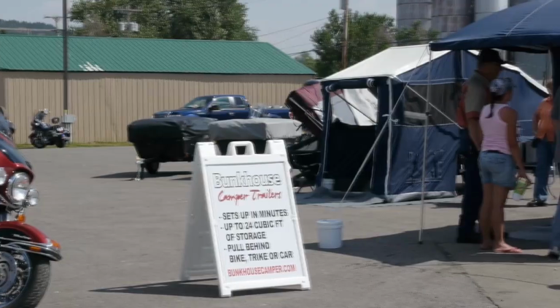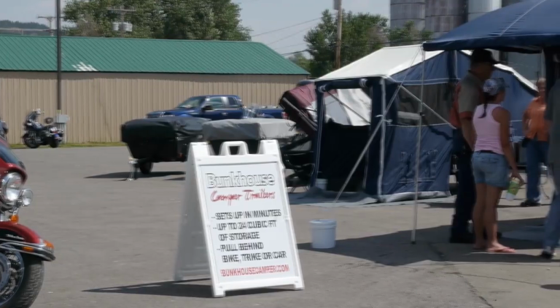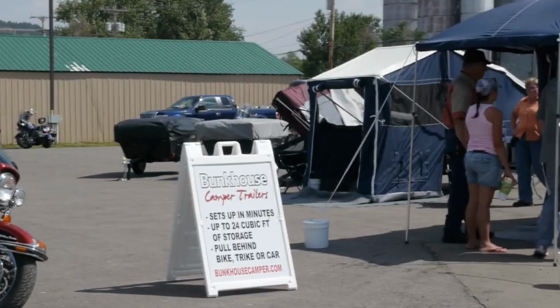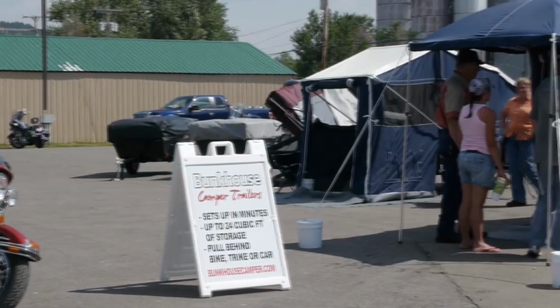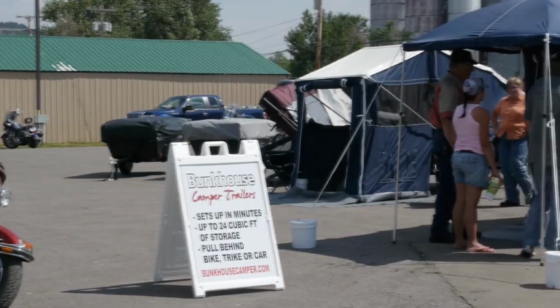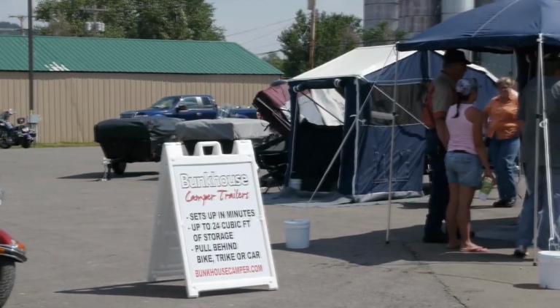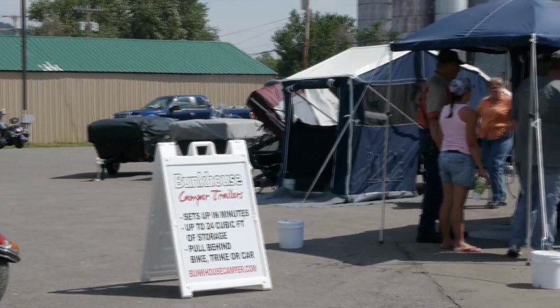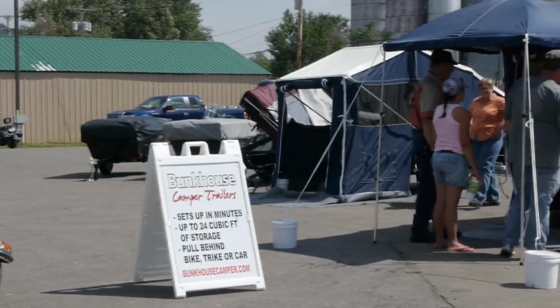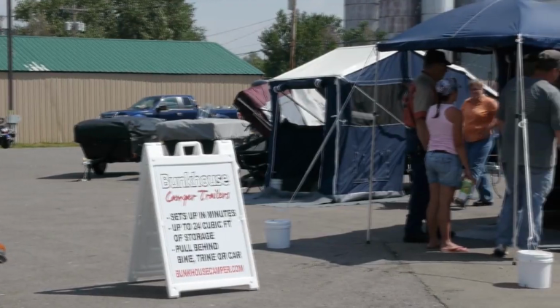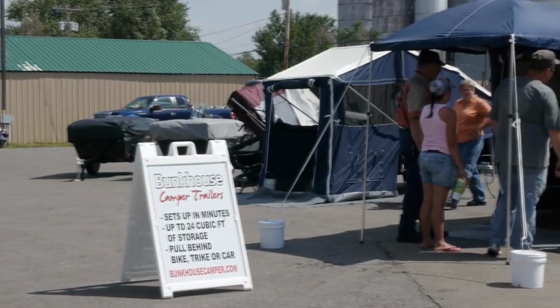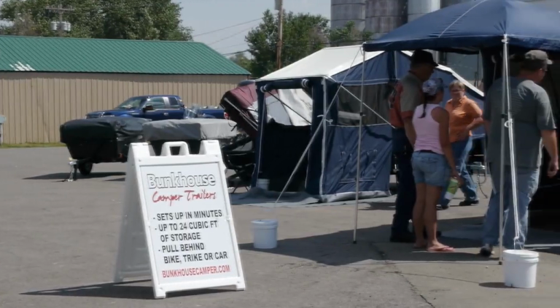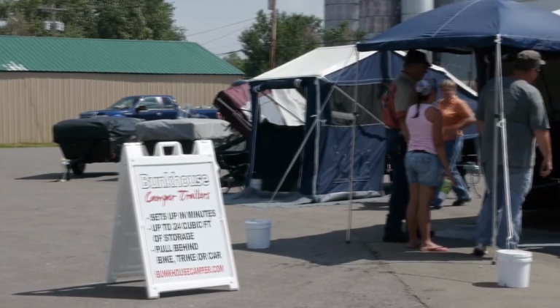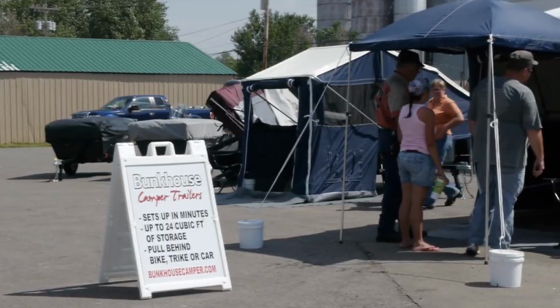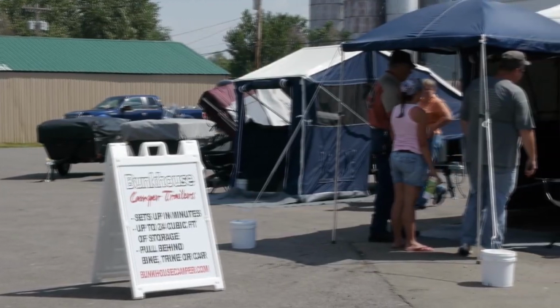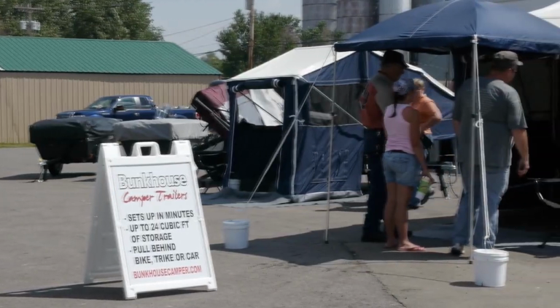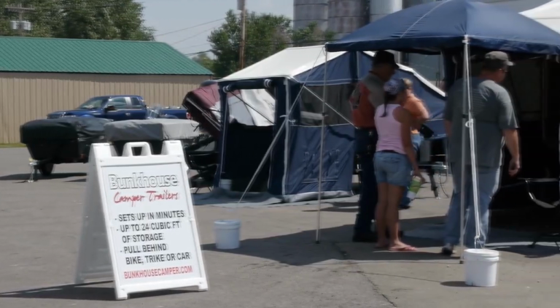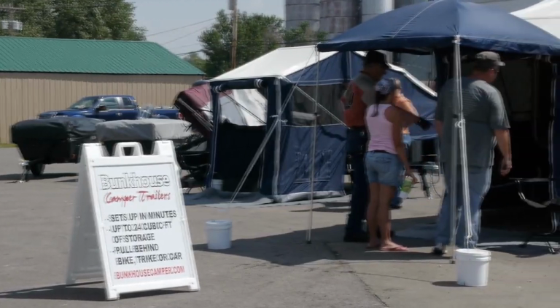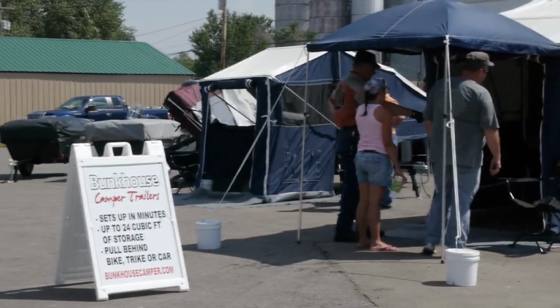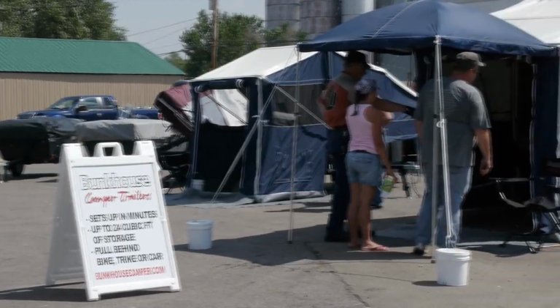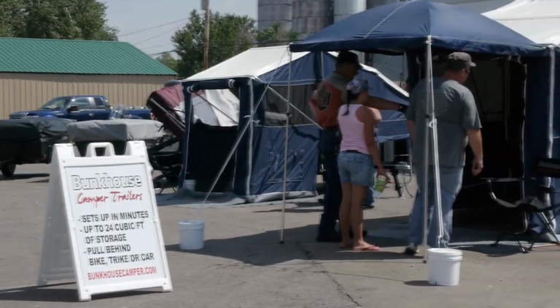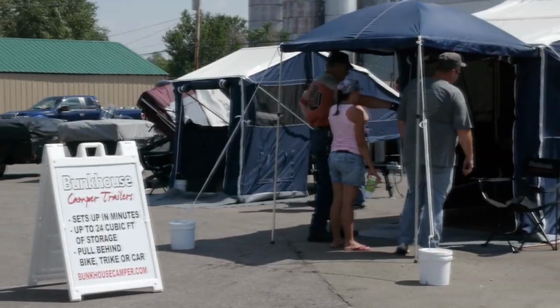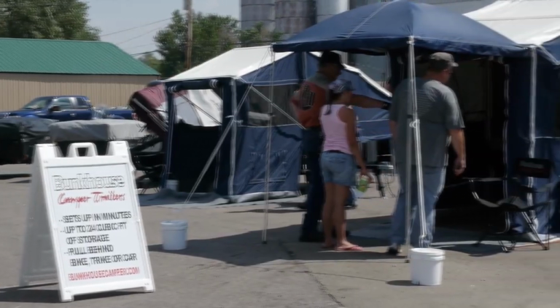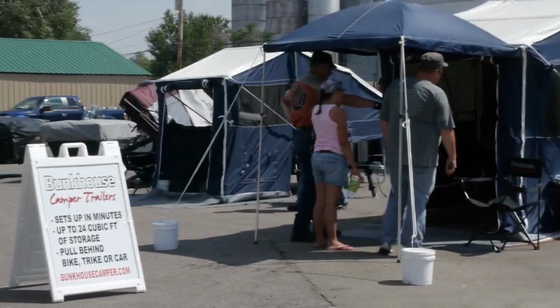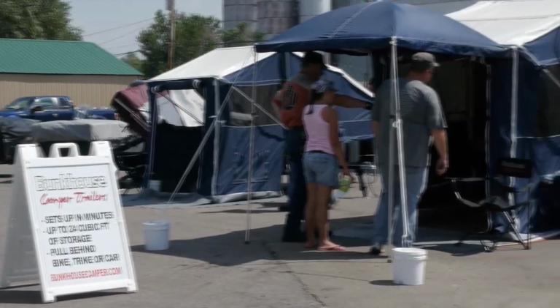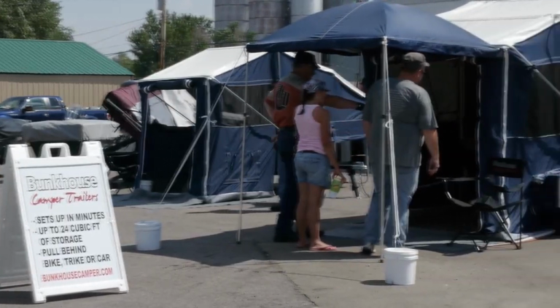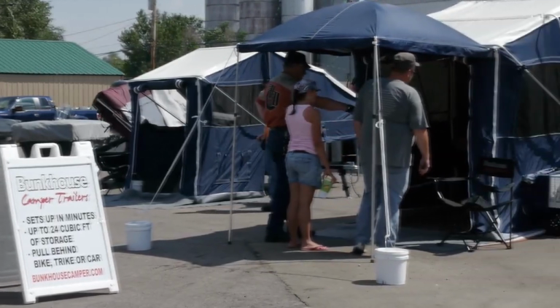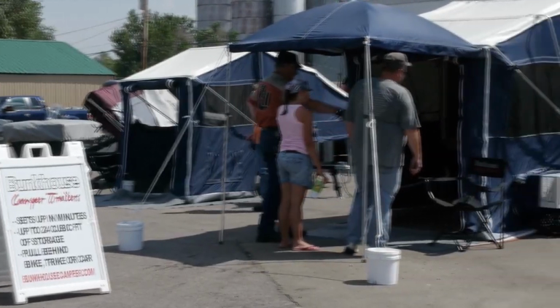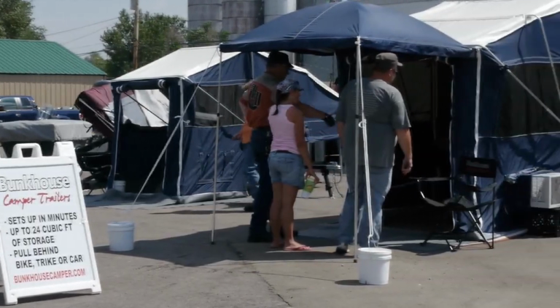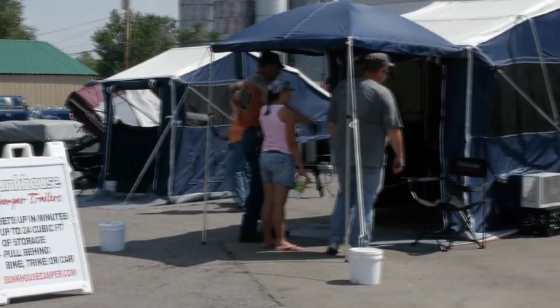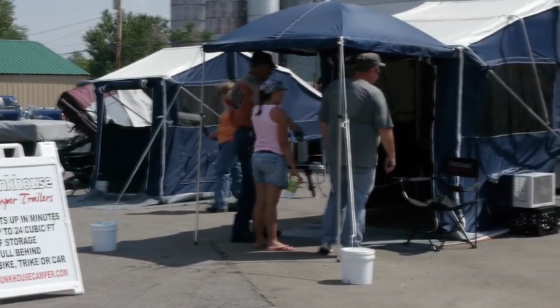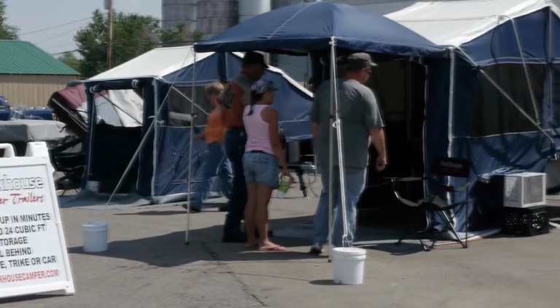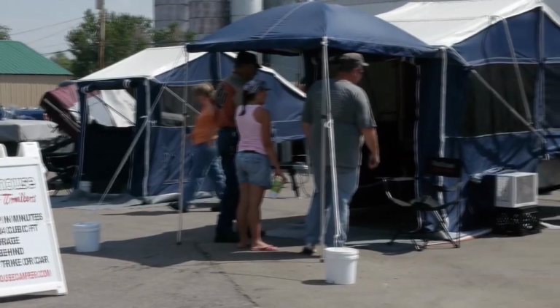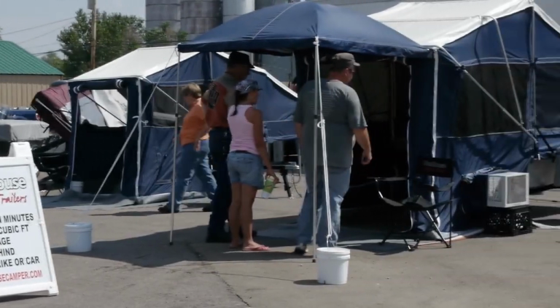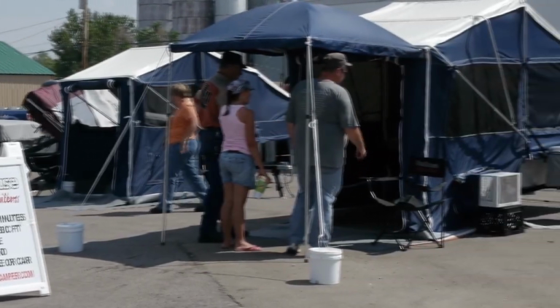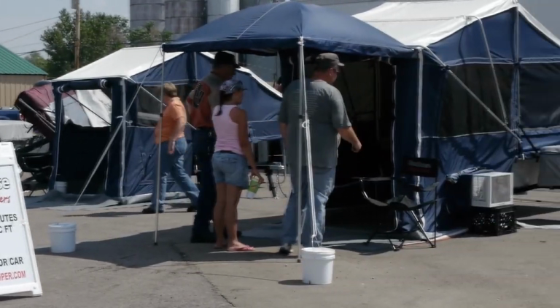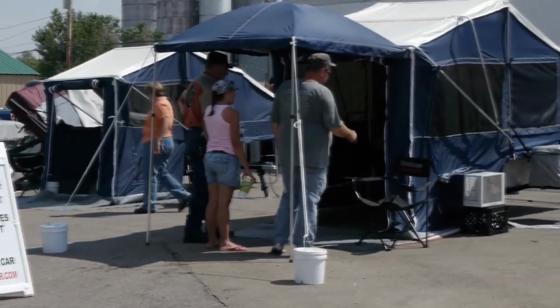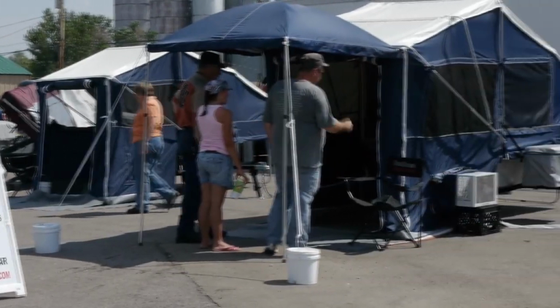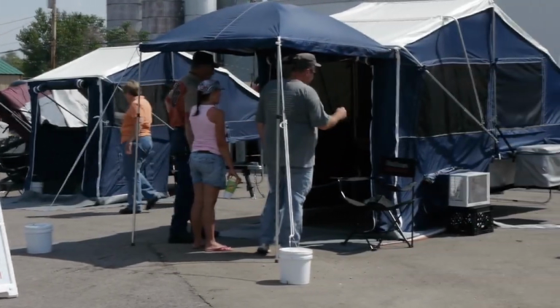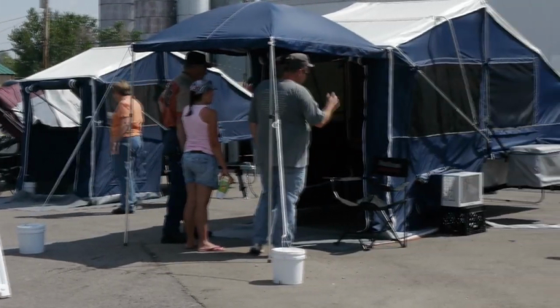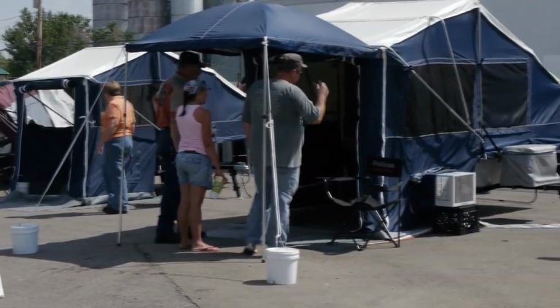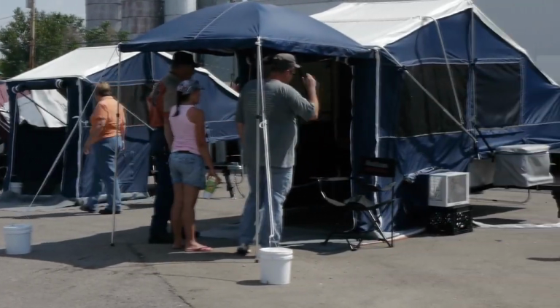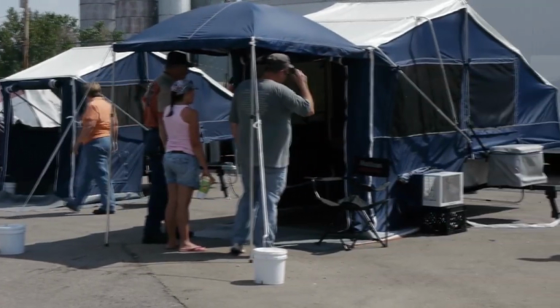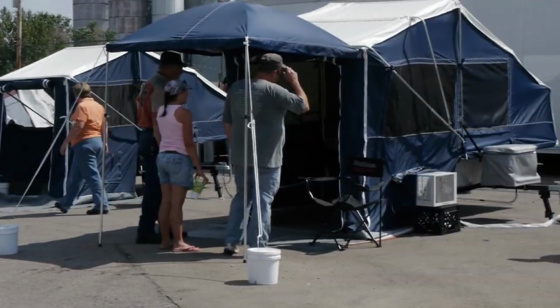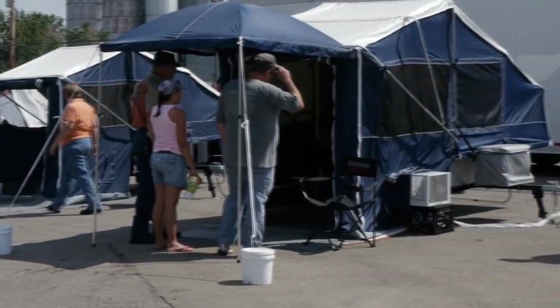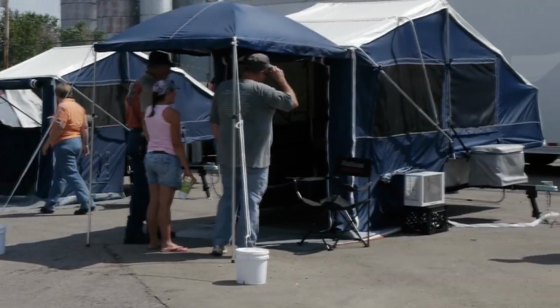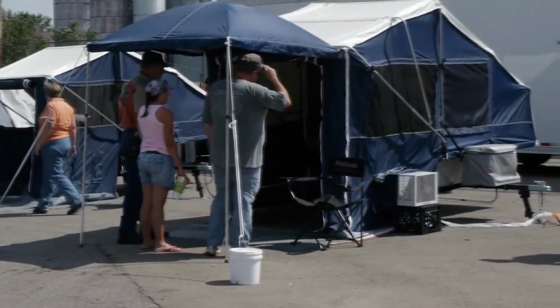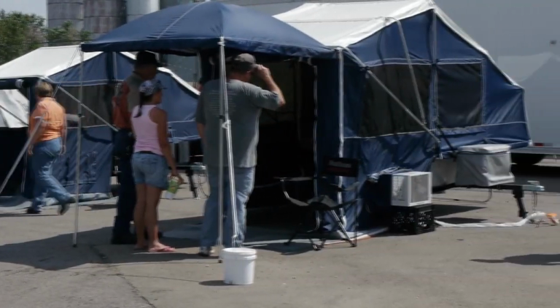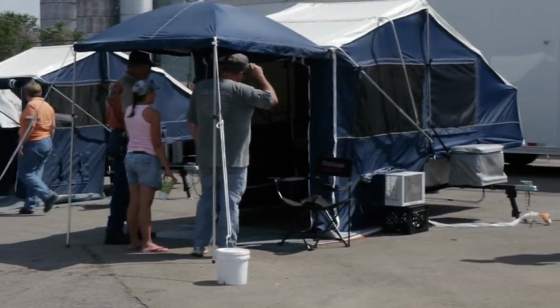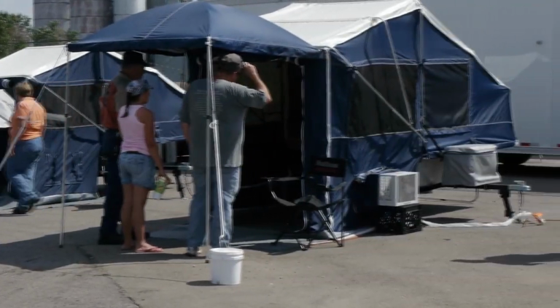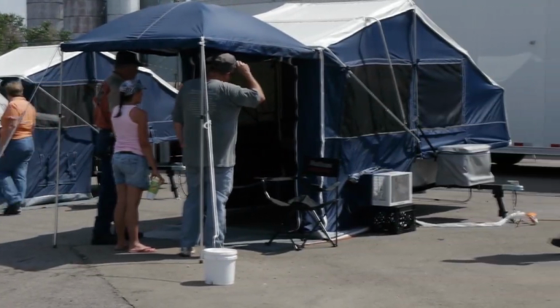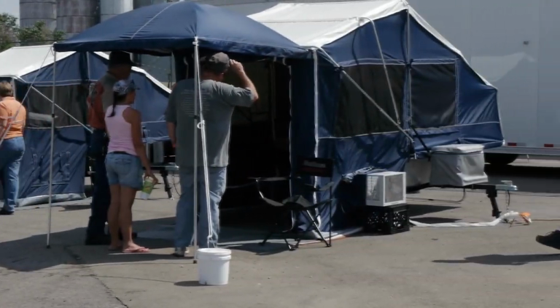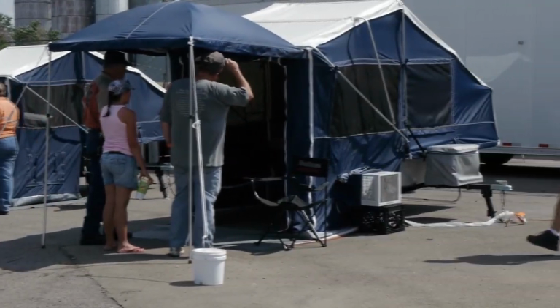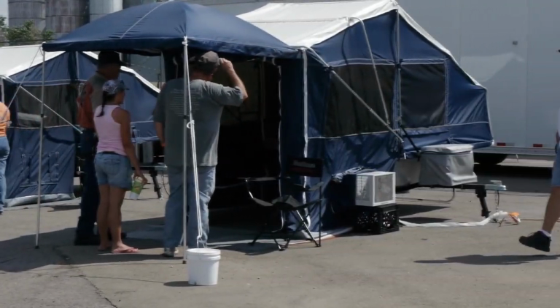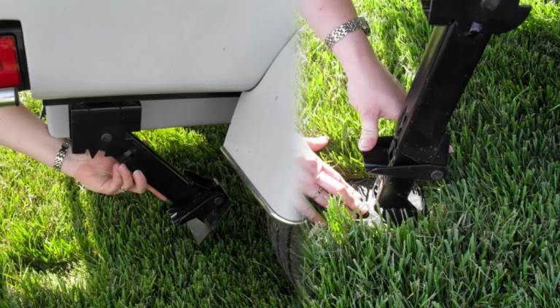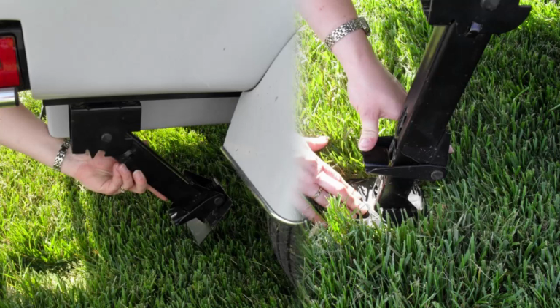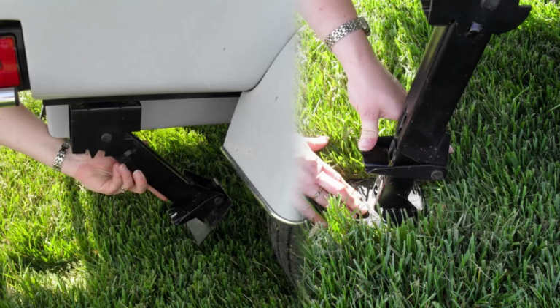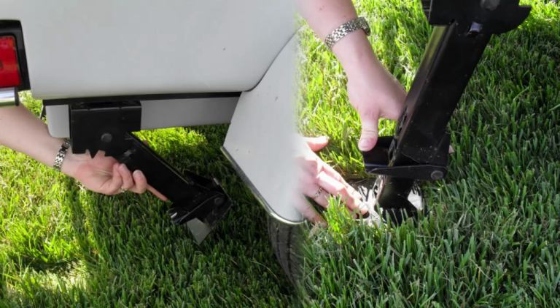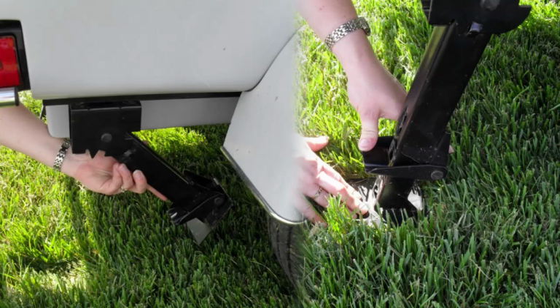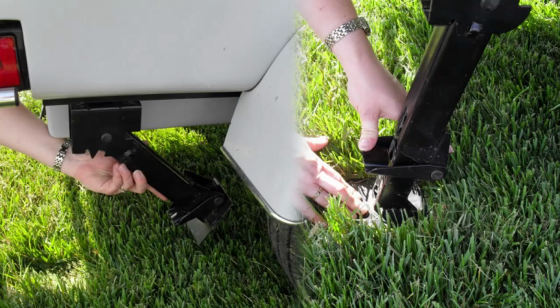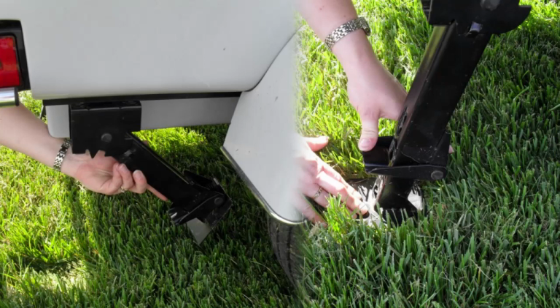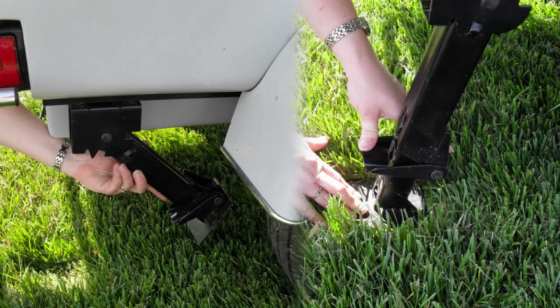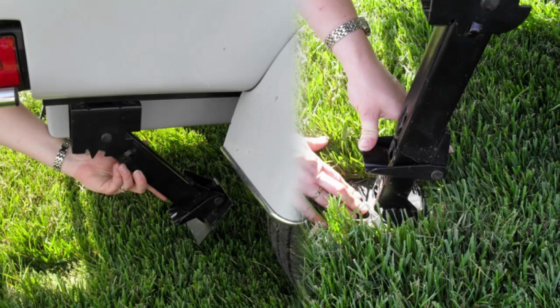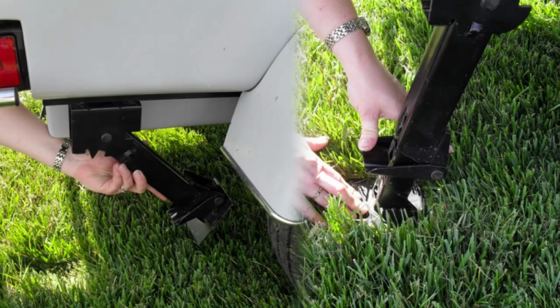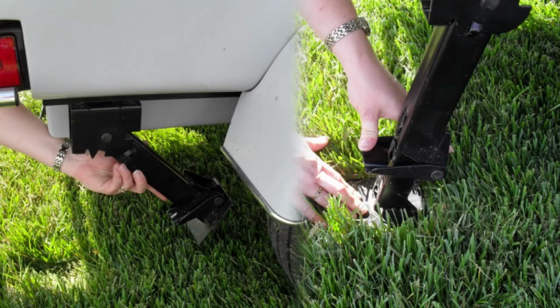Hello and welcome to the bunkhouse setup video. Bunkhouse campers are the easiest and fastest camper on the market to set up and tear down.